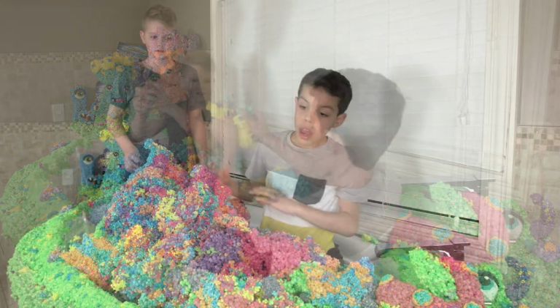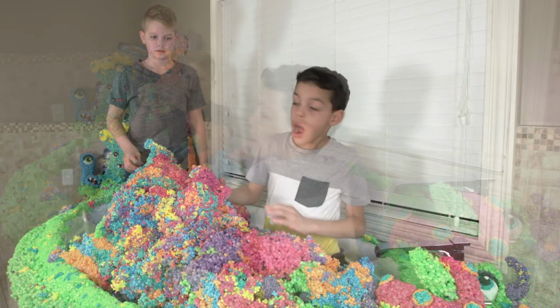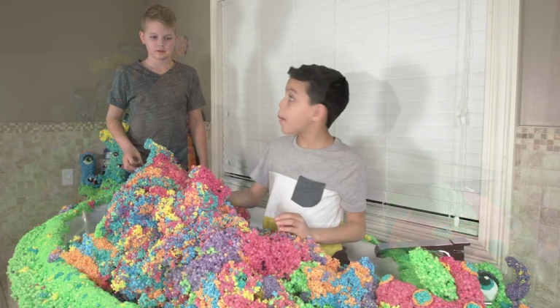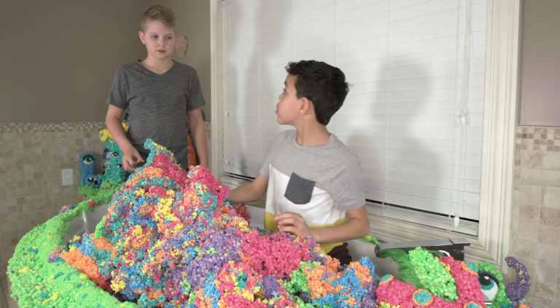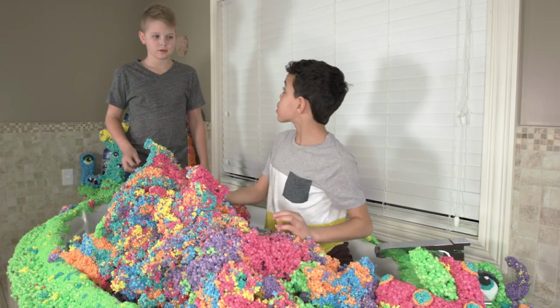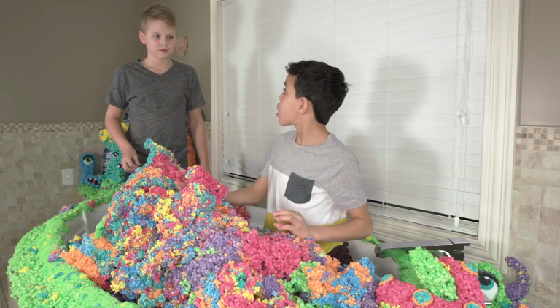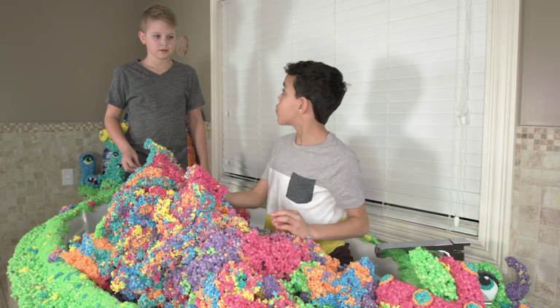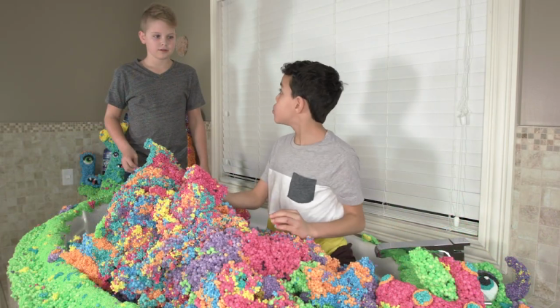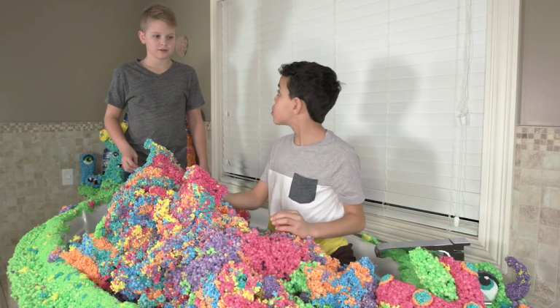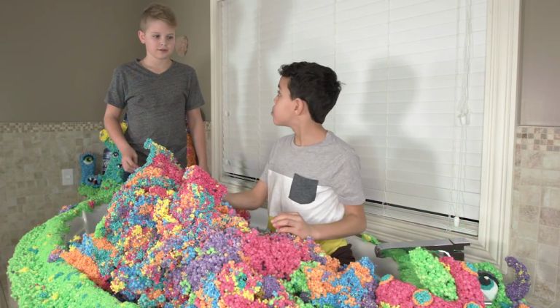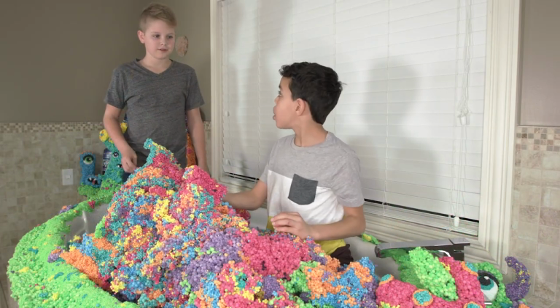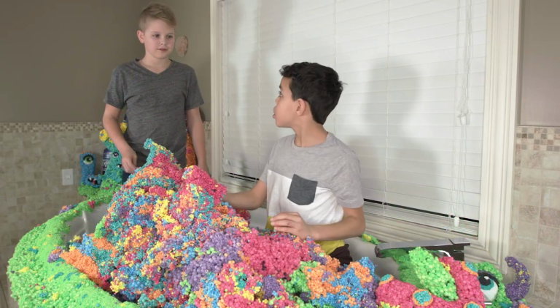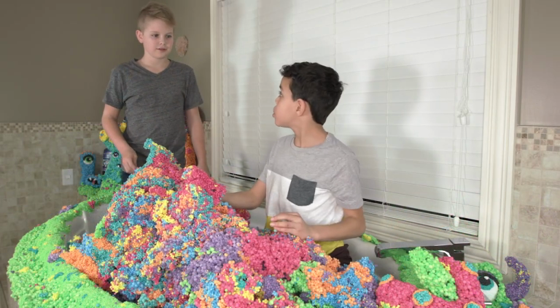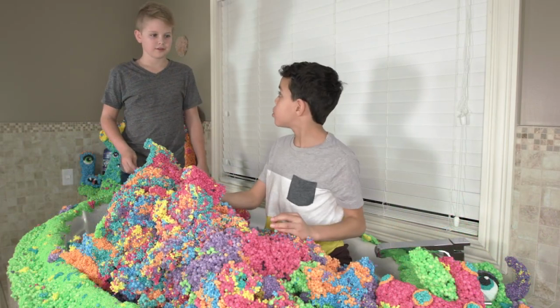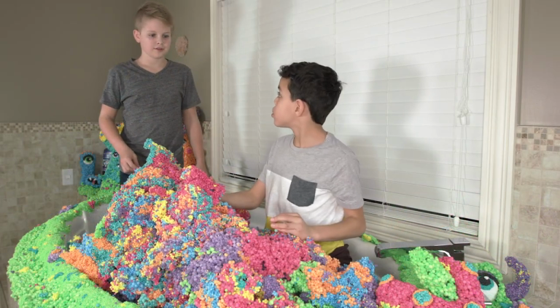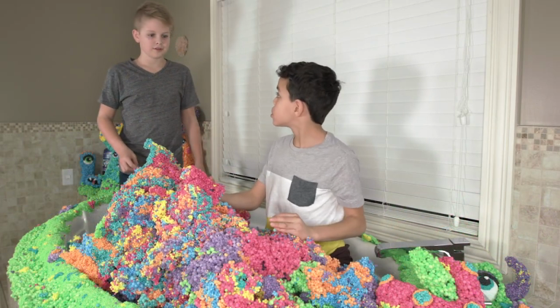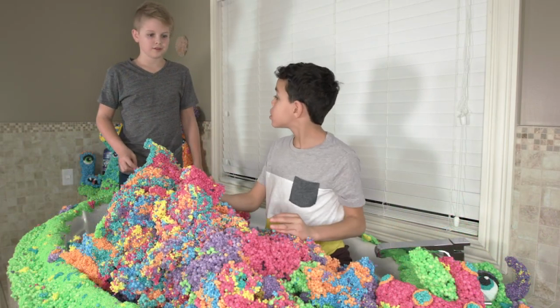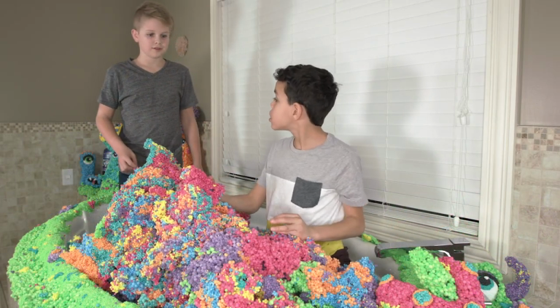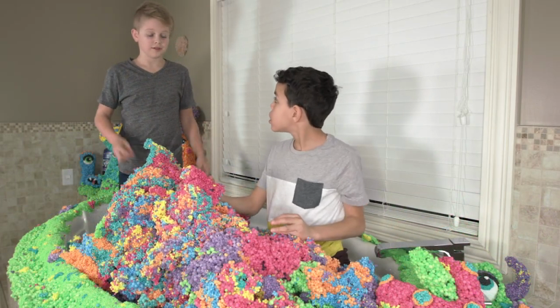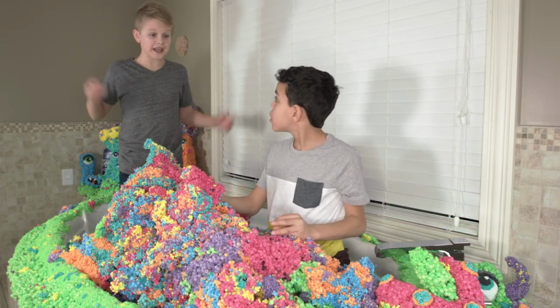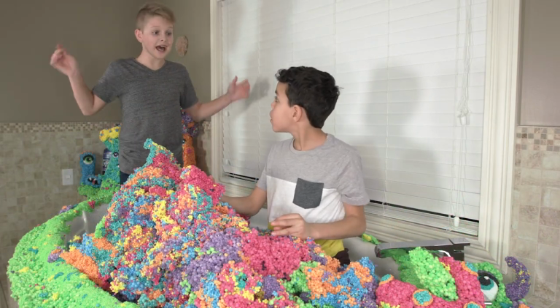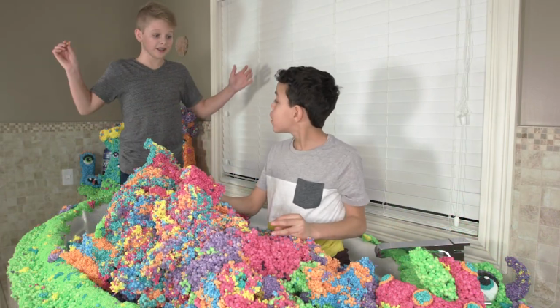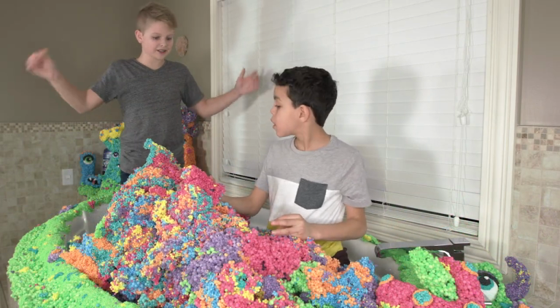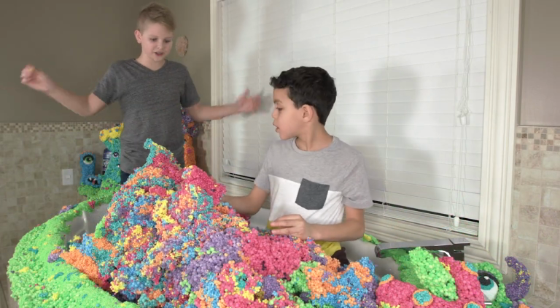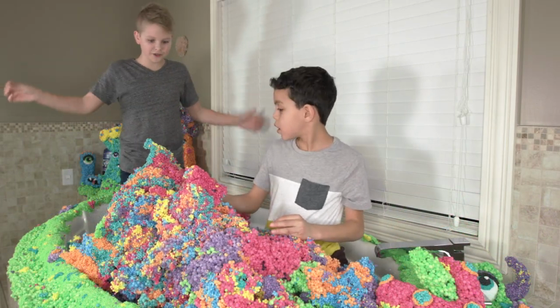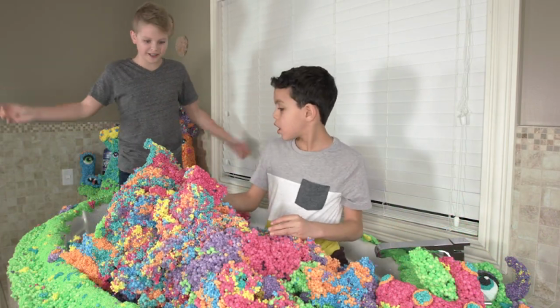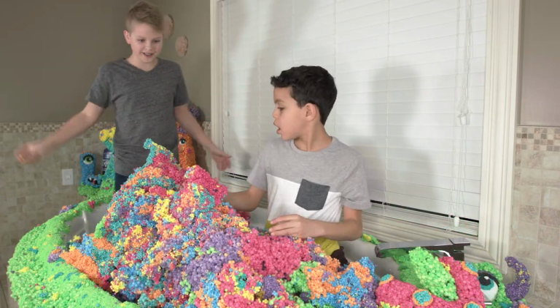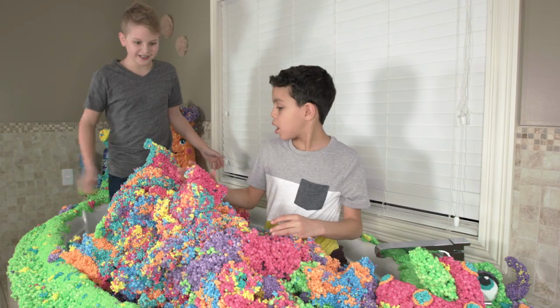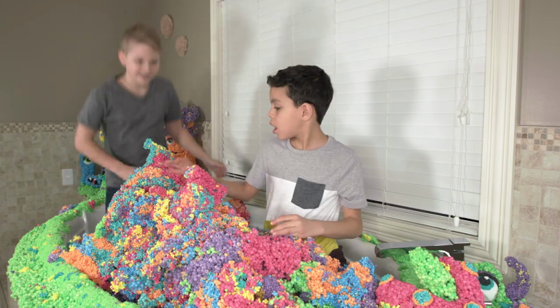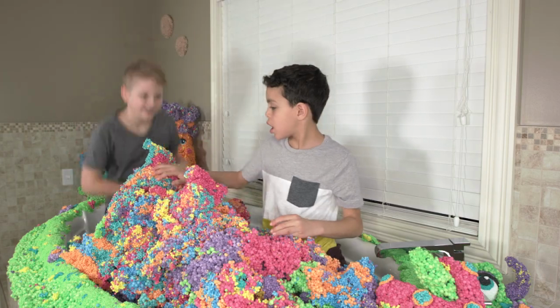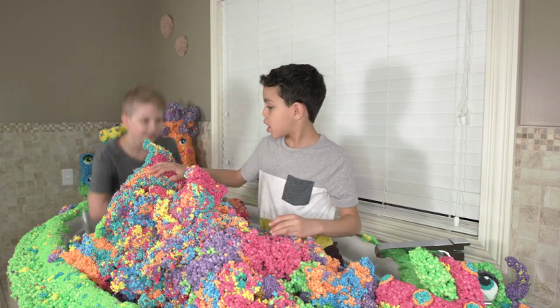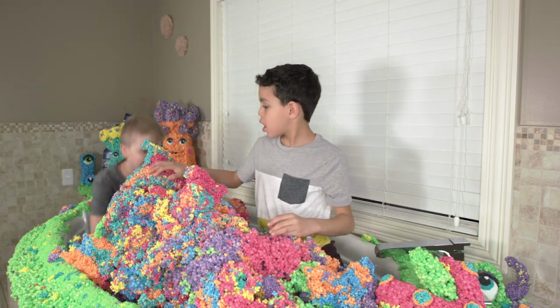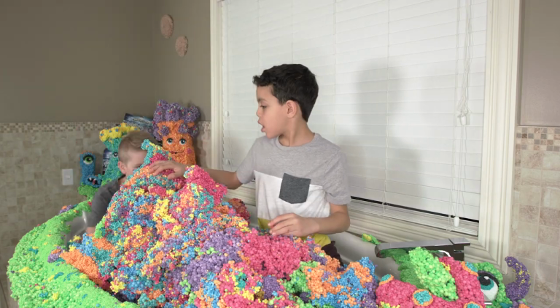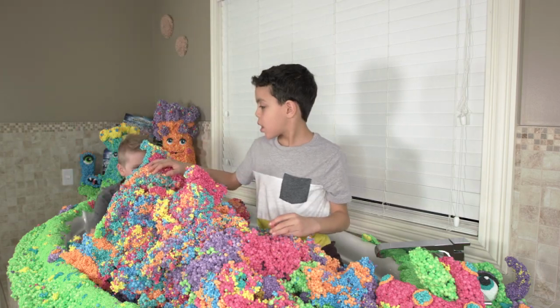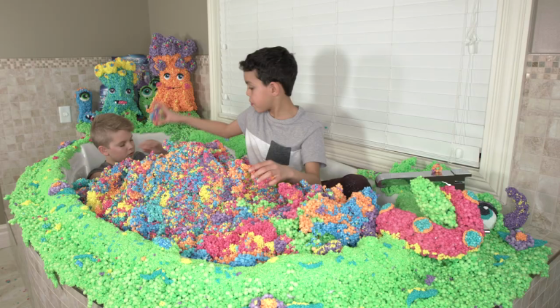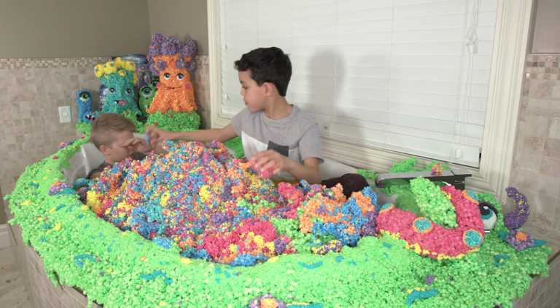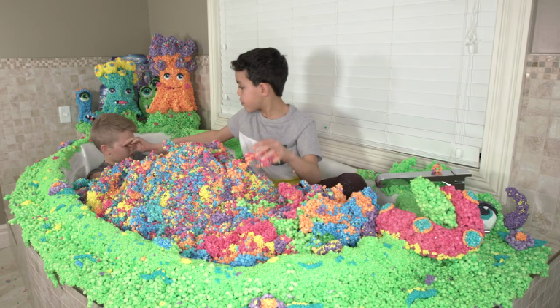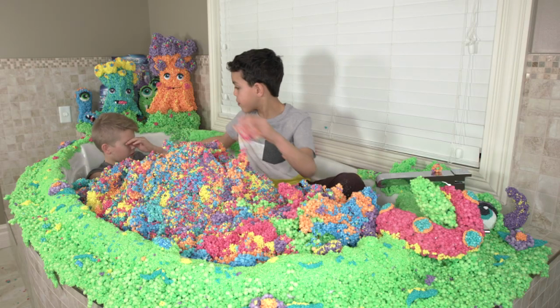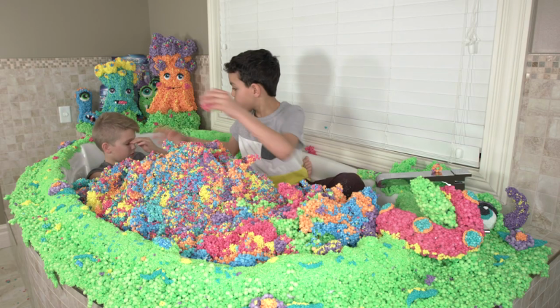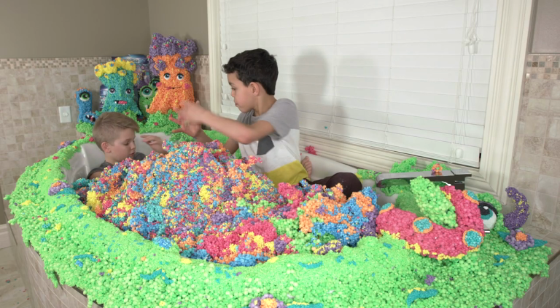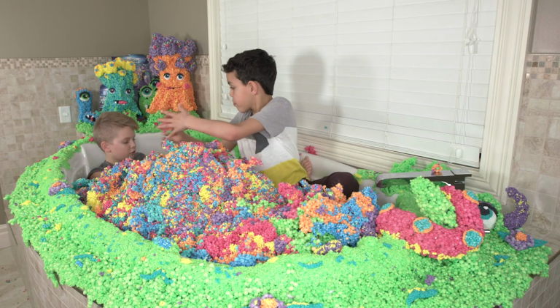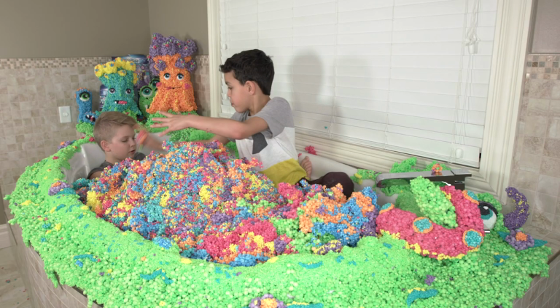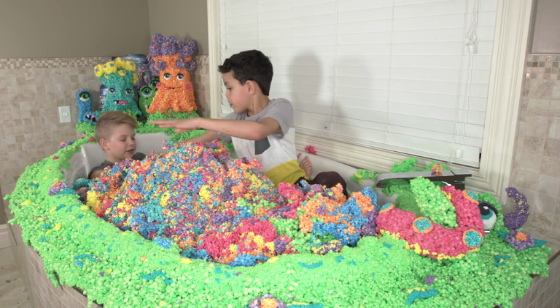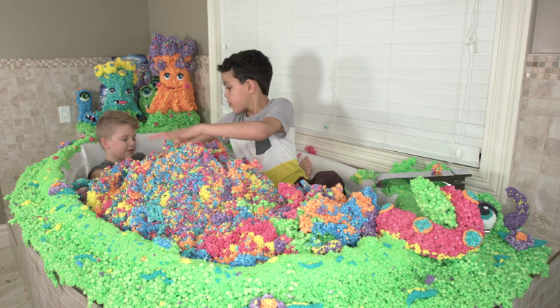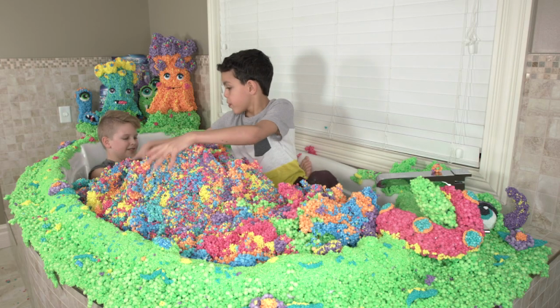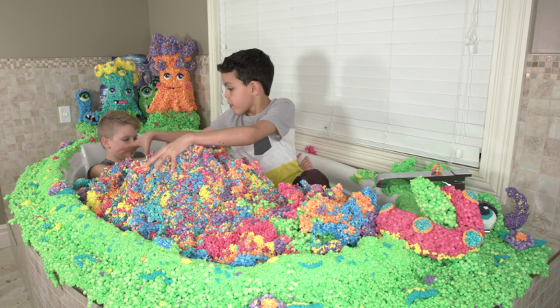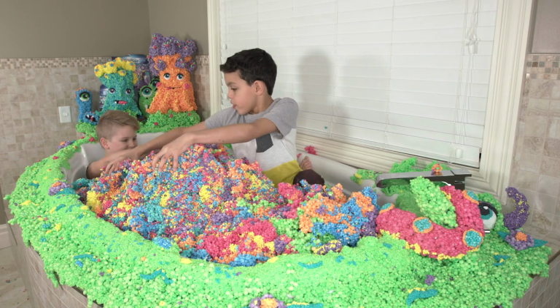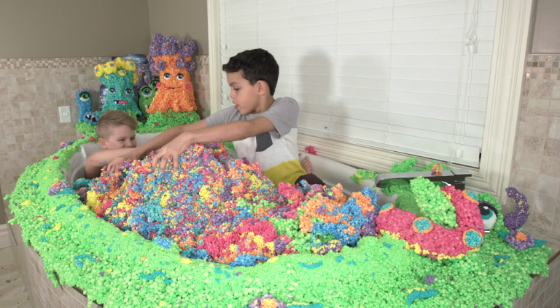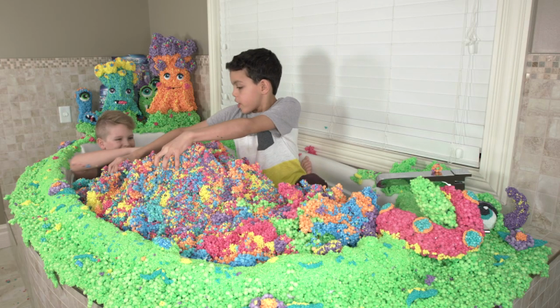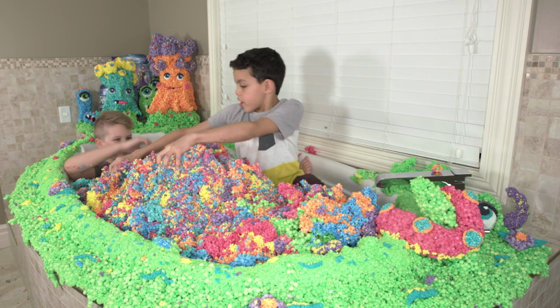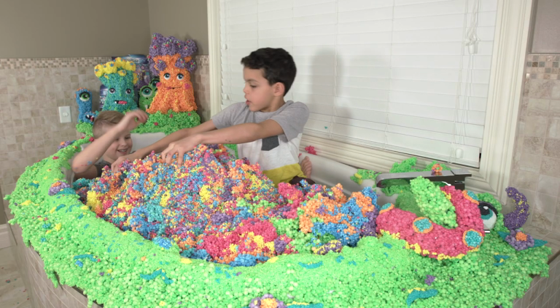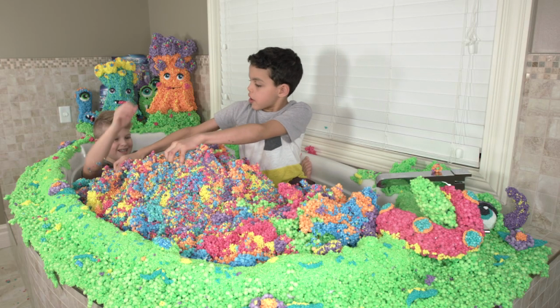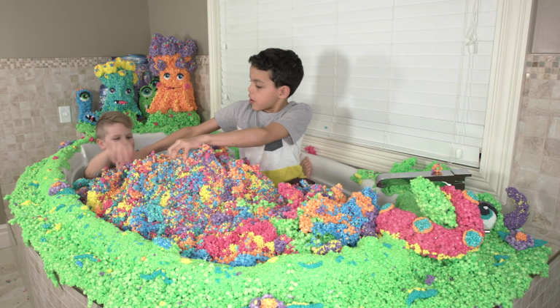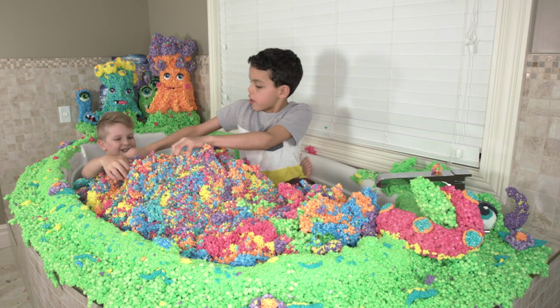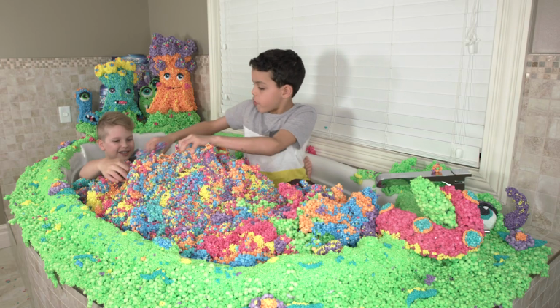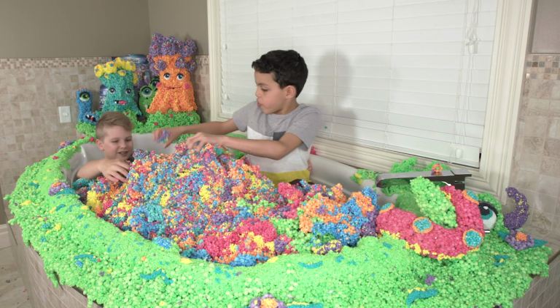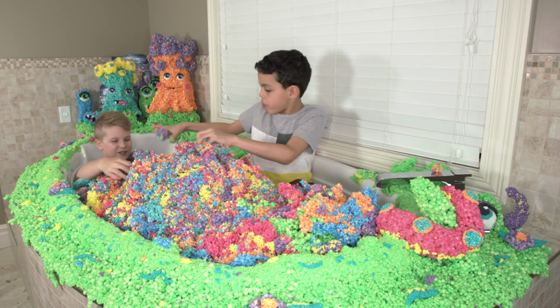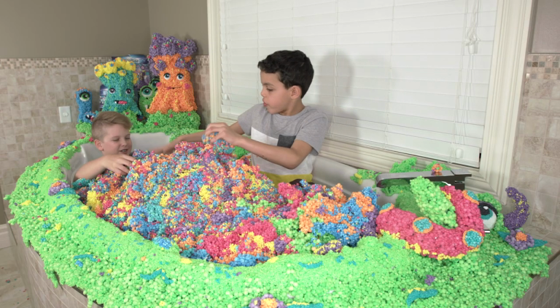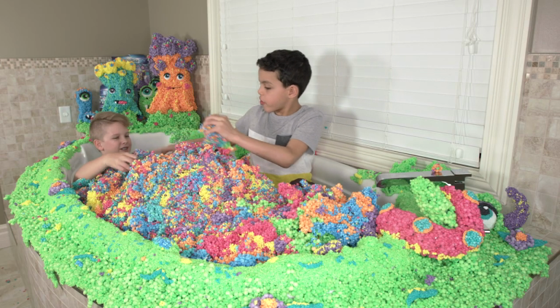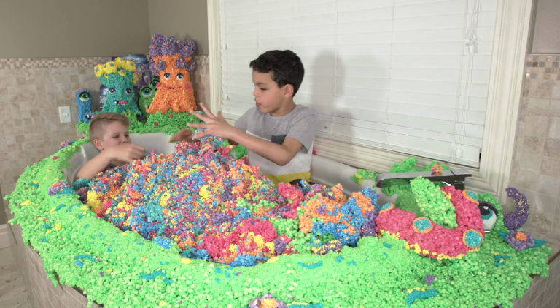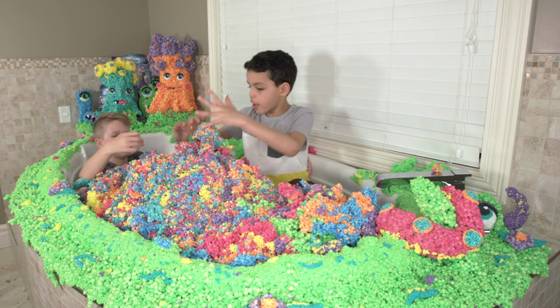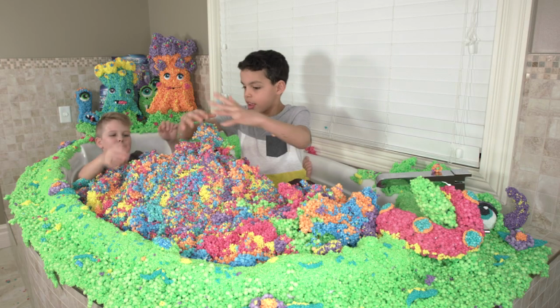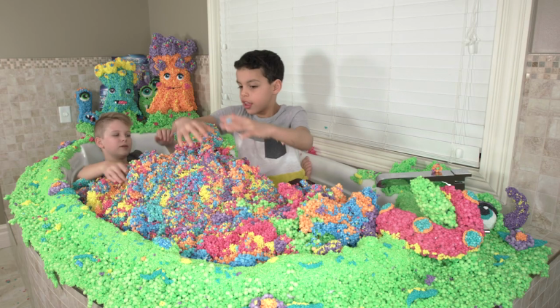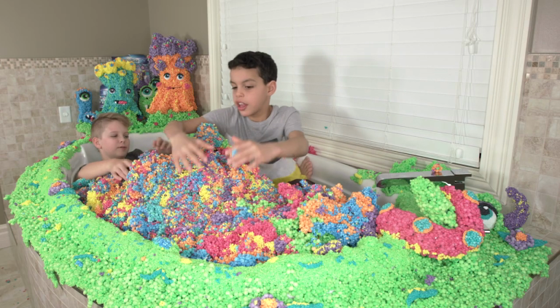I'm gonna cover you in molecules. Yeah, let's do it. Get them on.